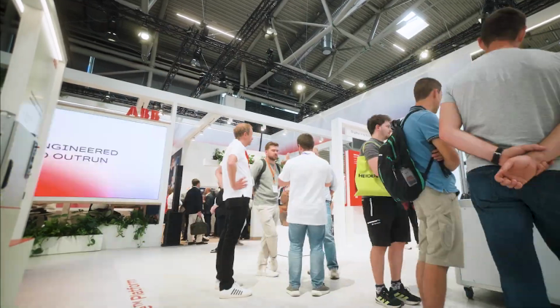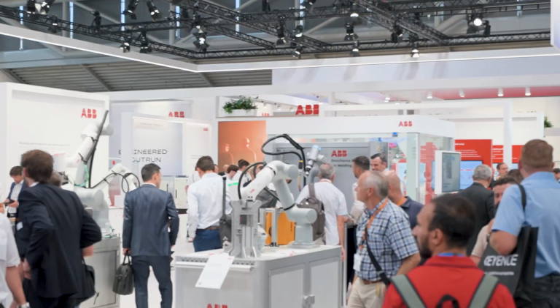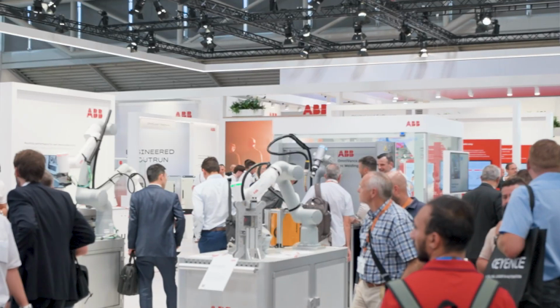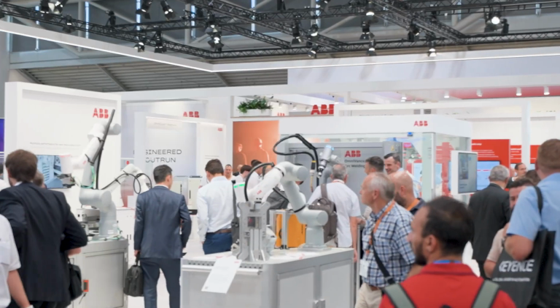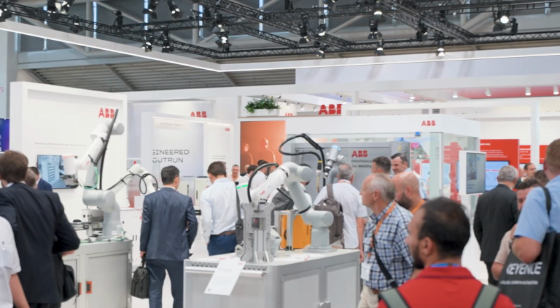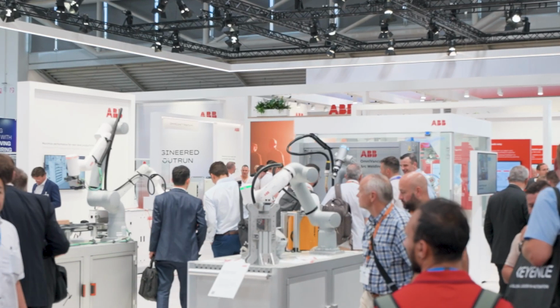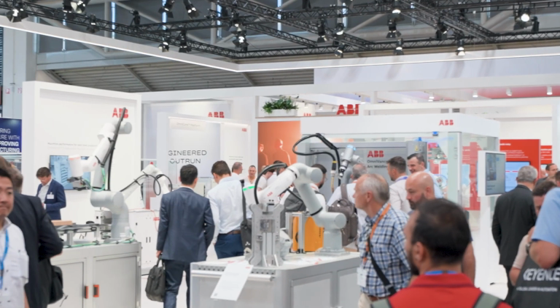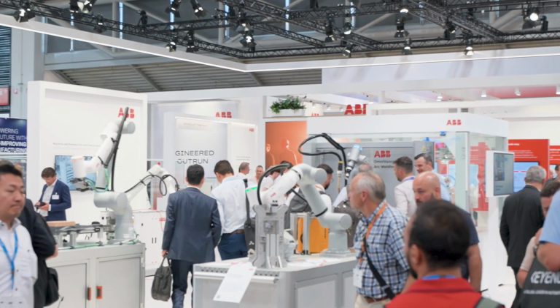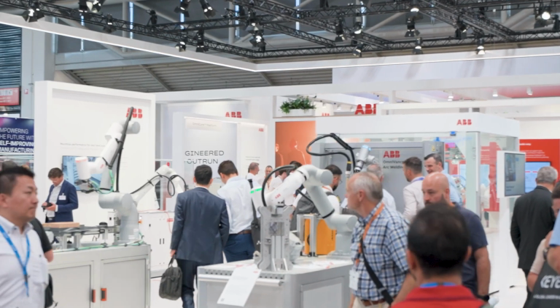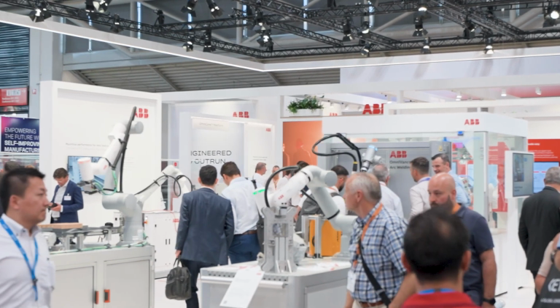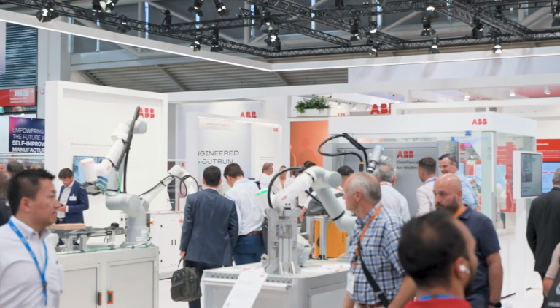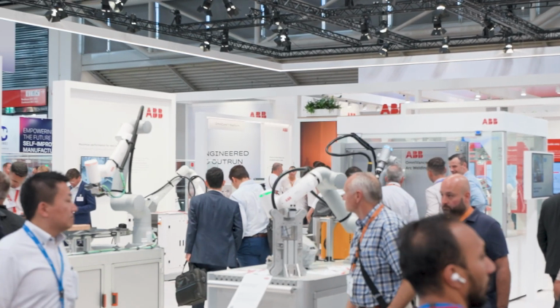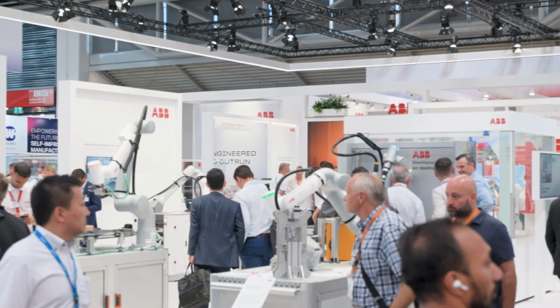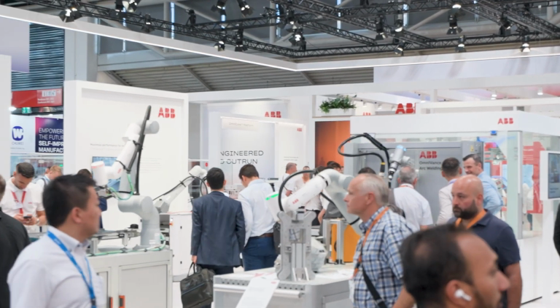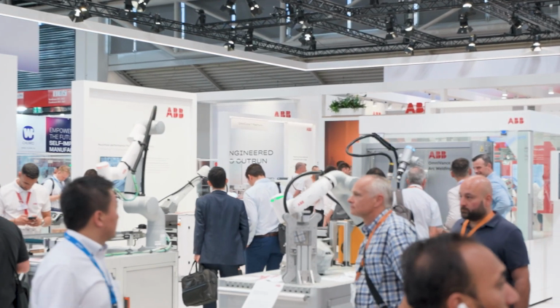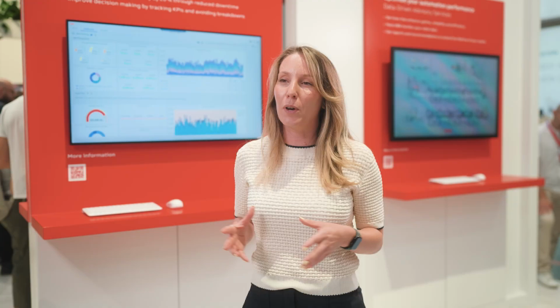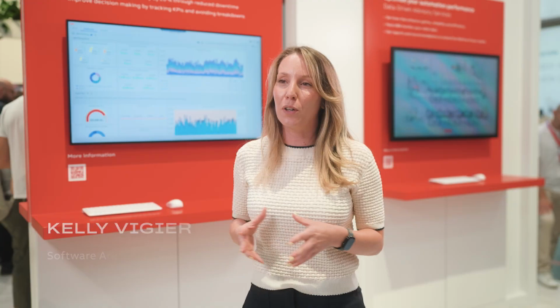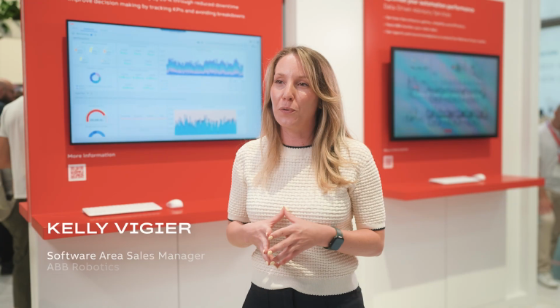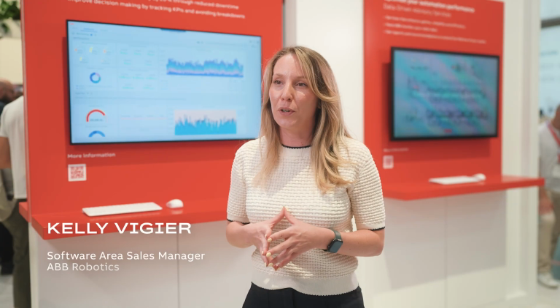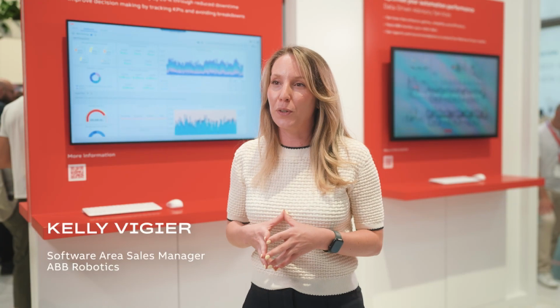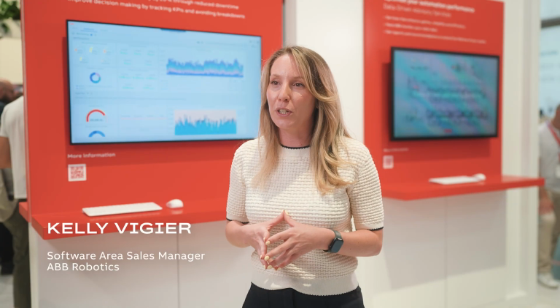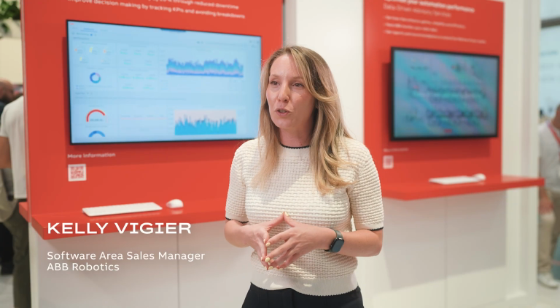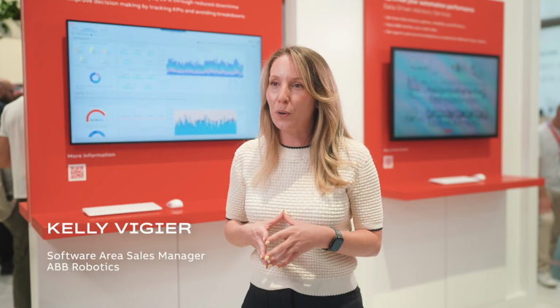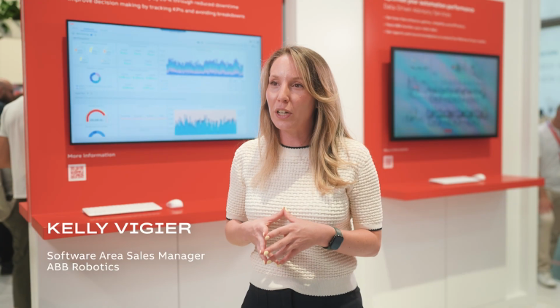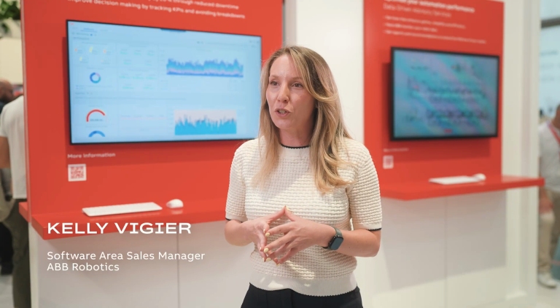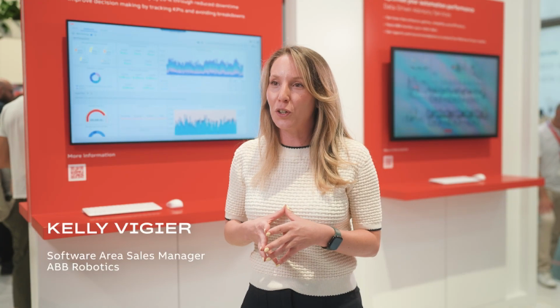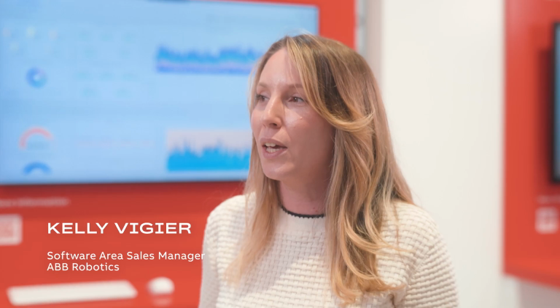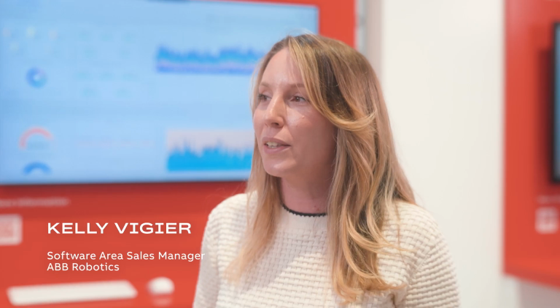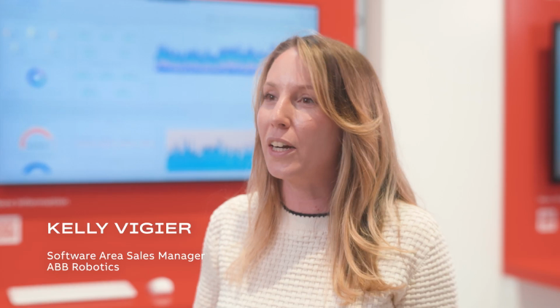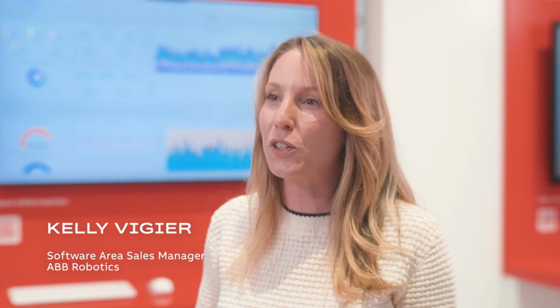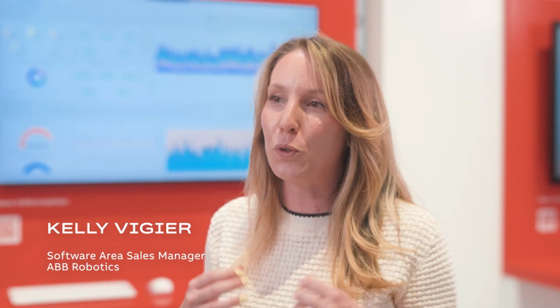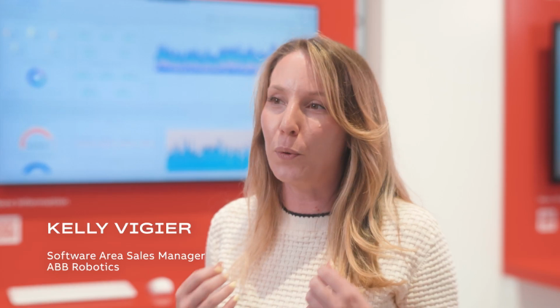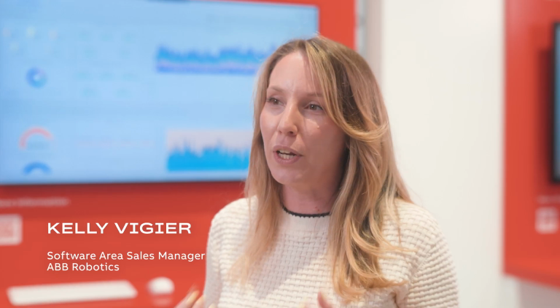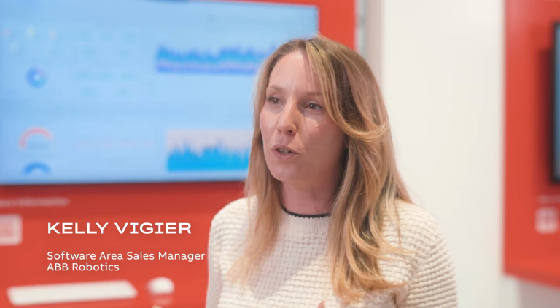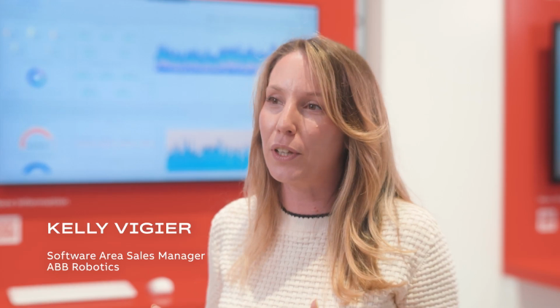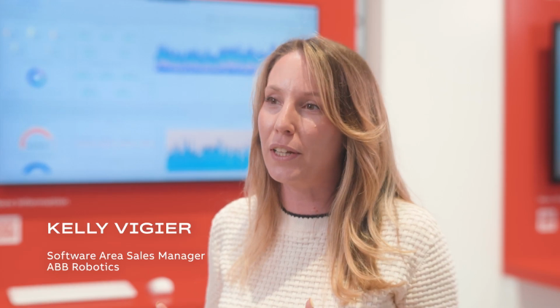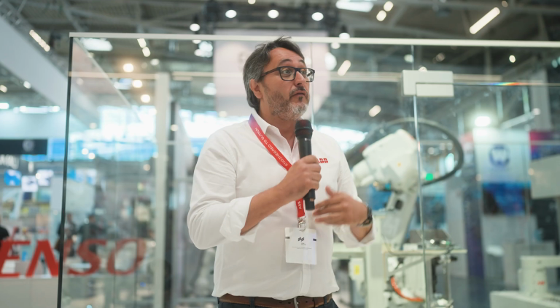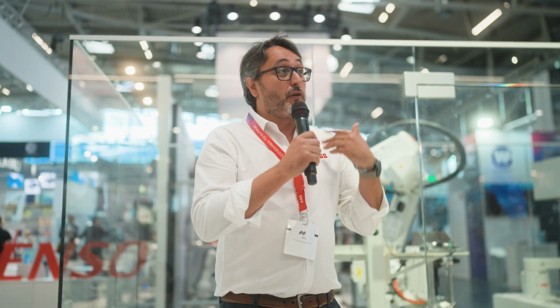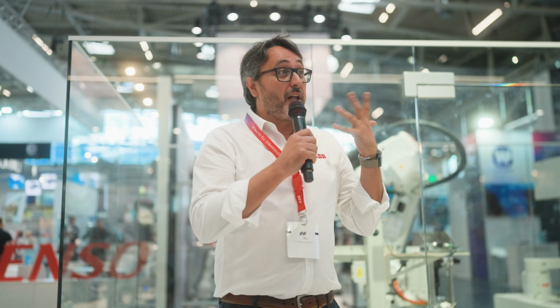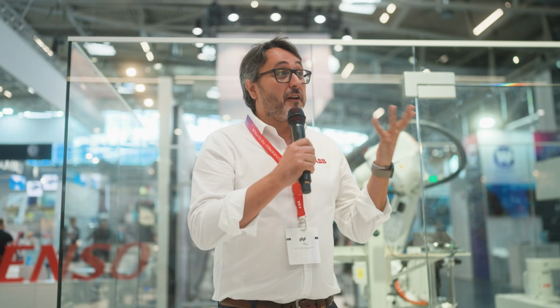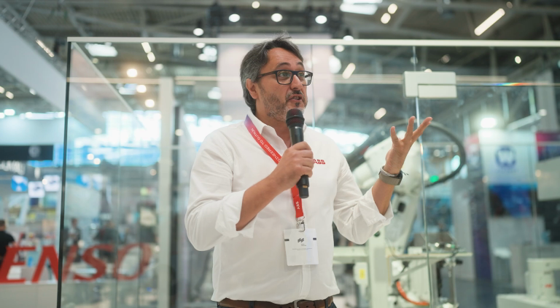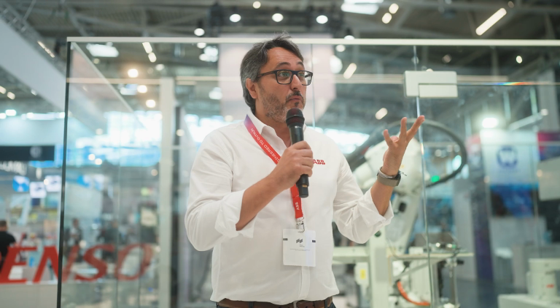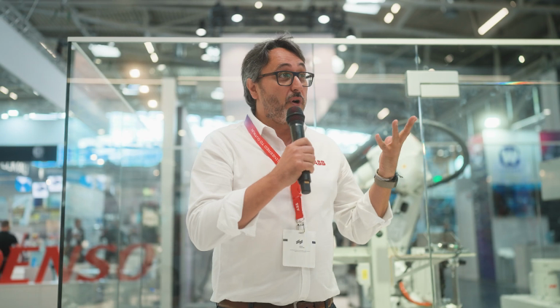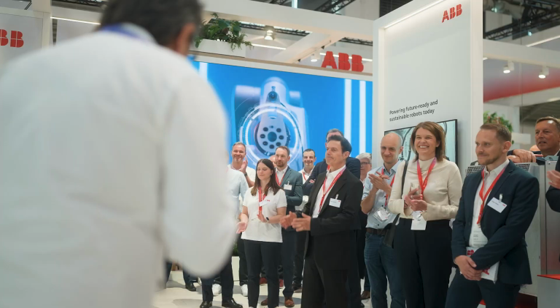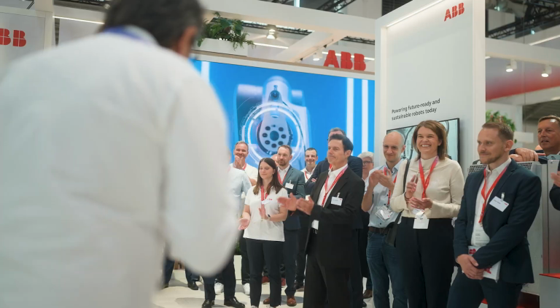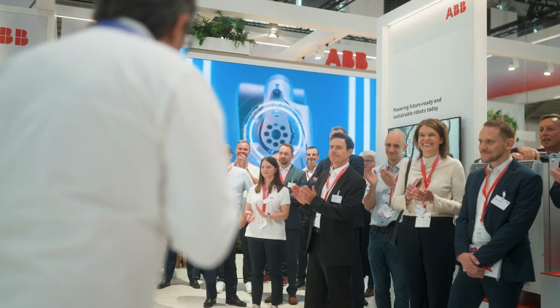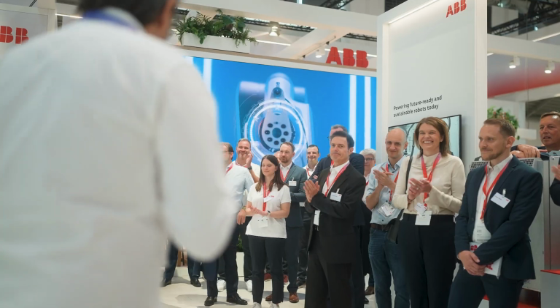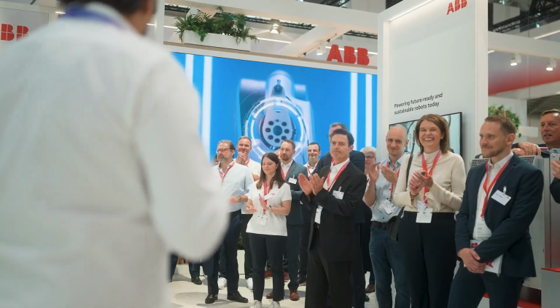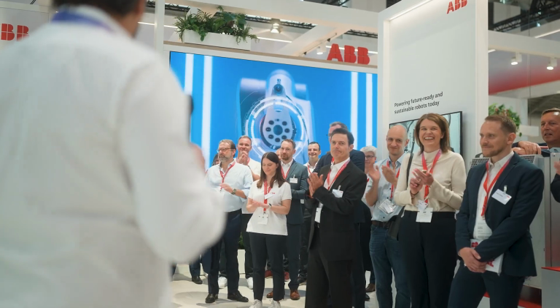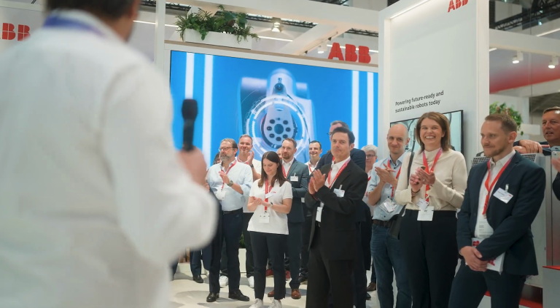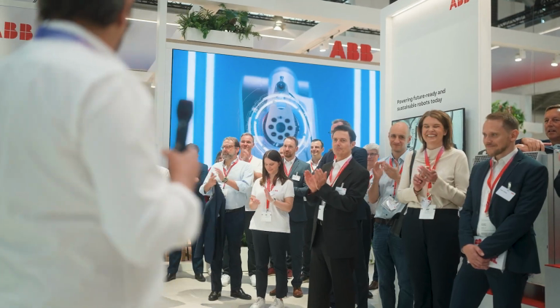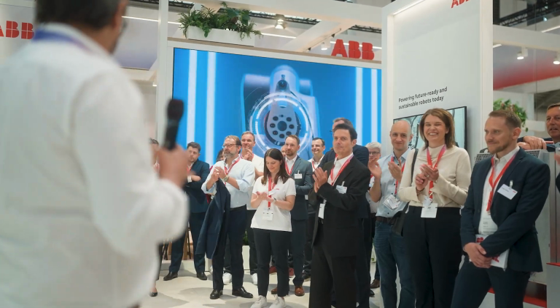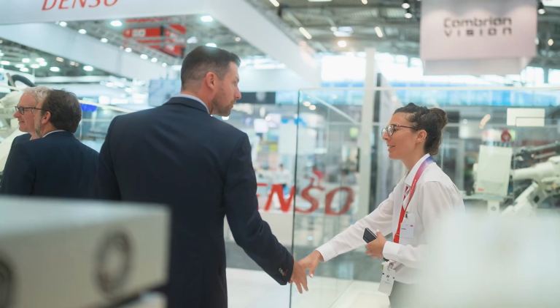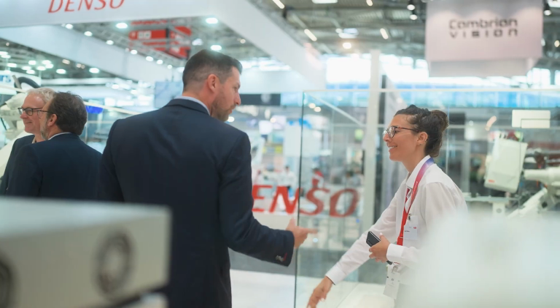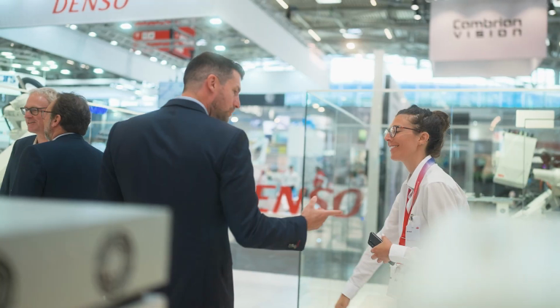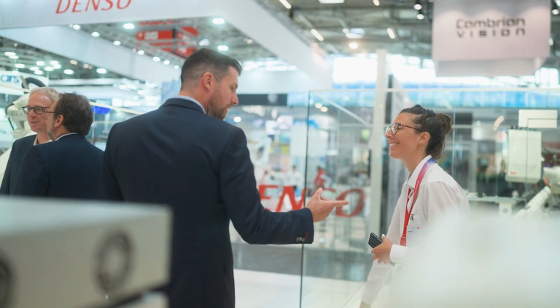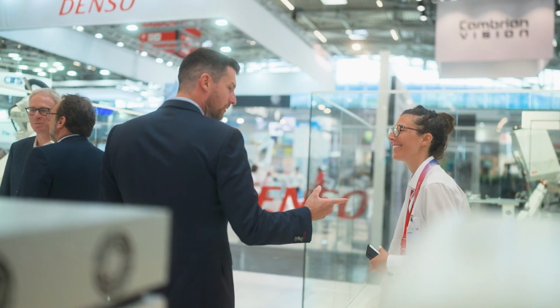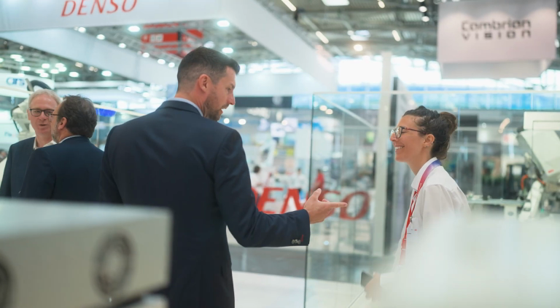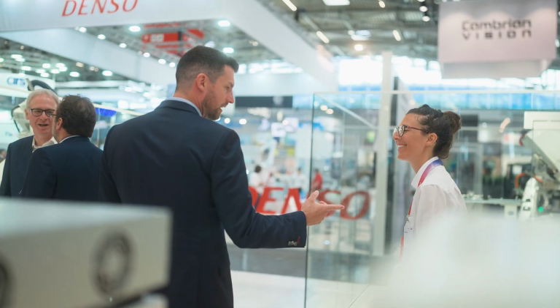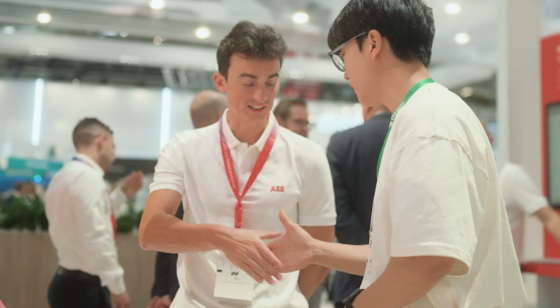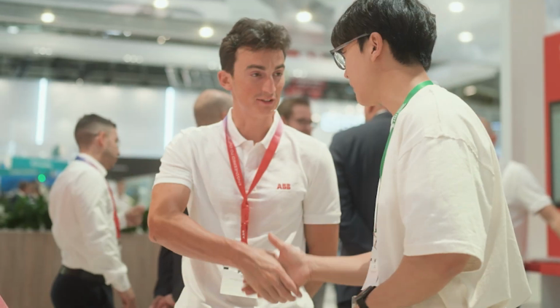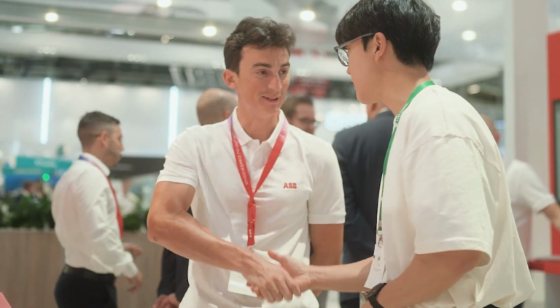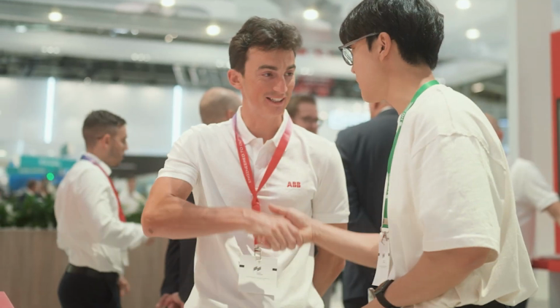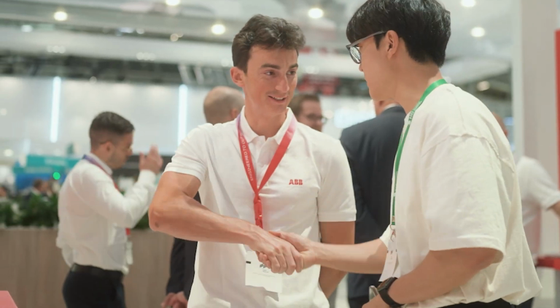Automatica is definitely my favorite trade show — there's a really good energy, a lot of curiosity from customers but also colleagues.